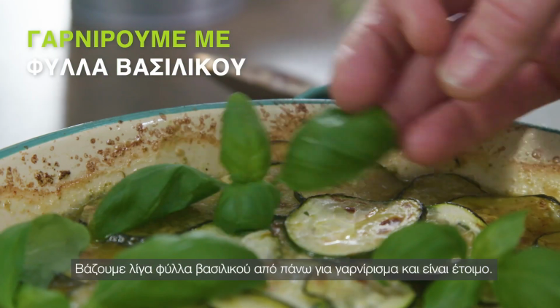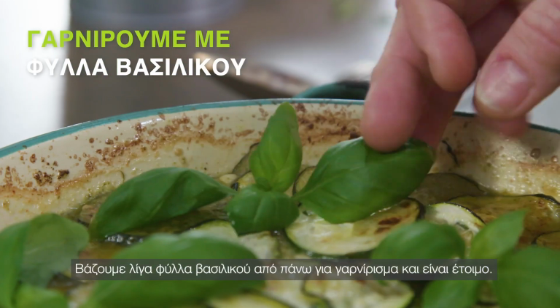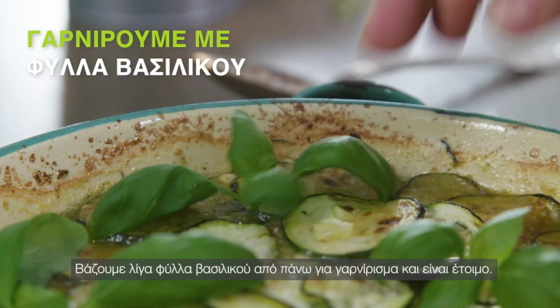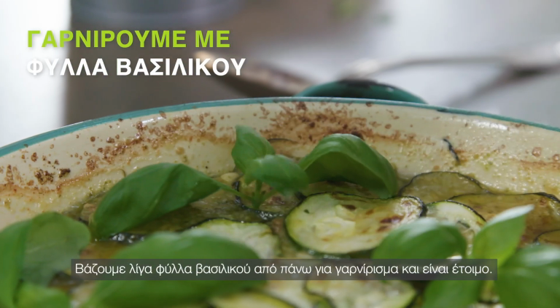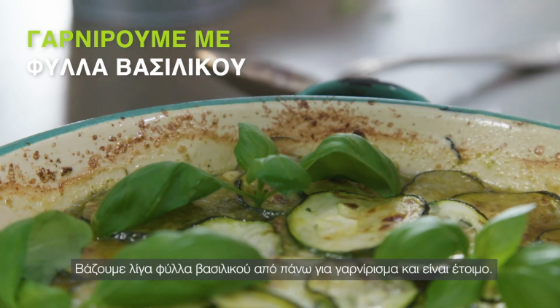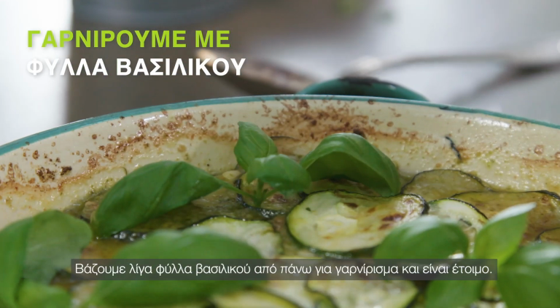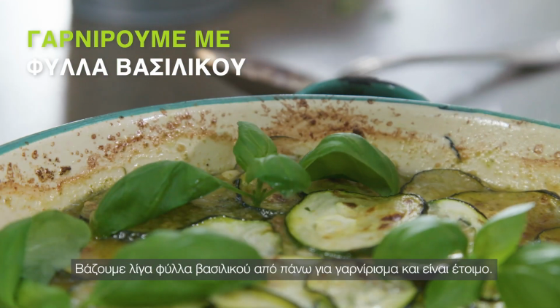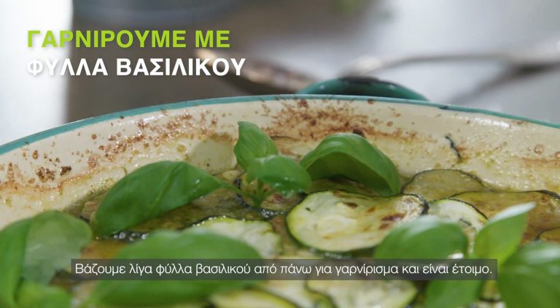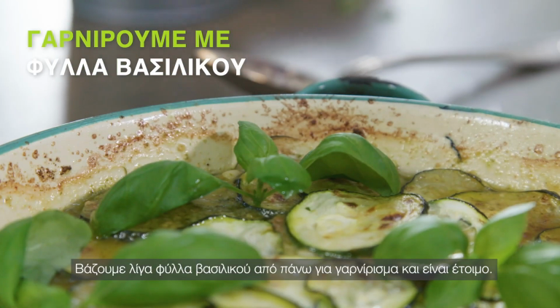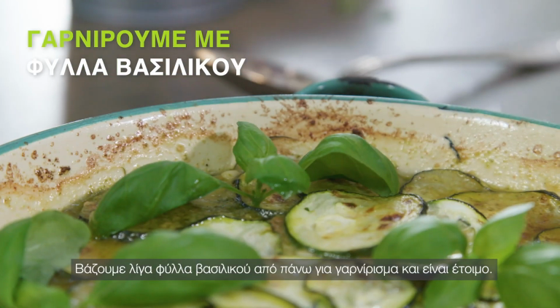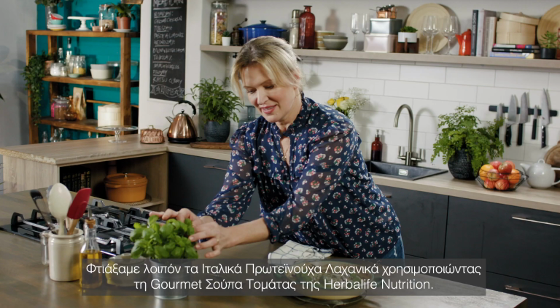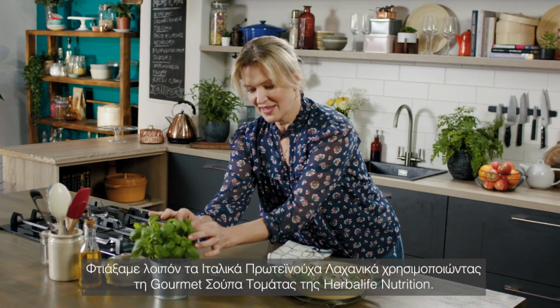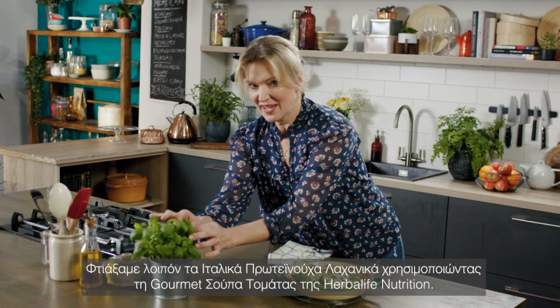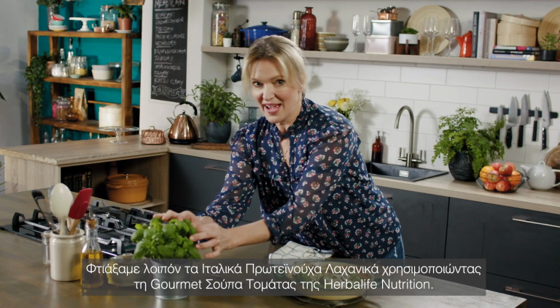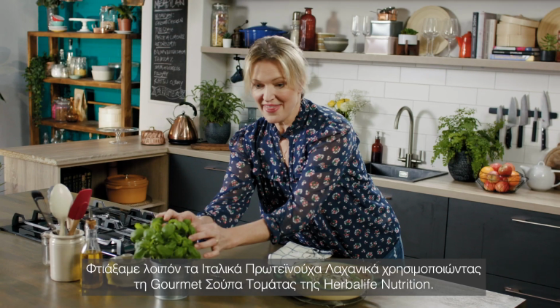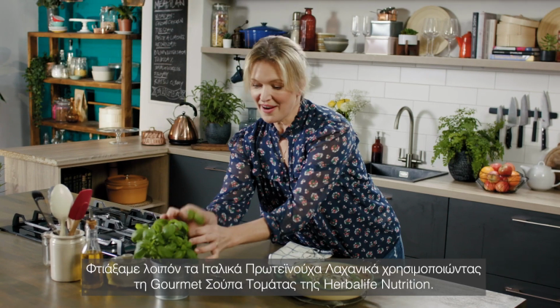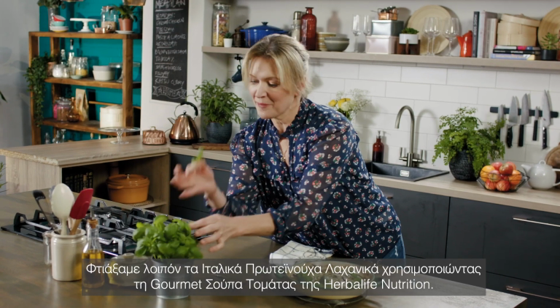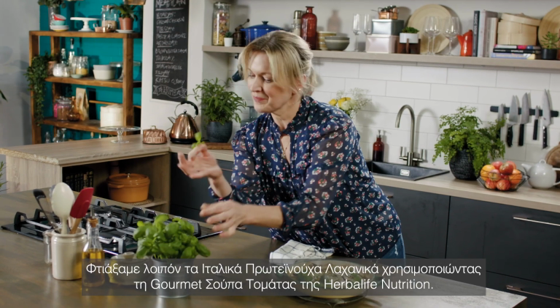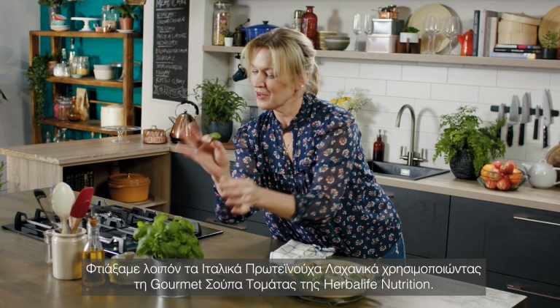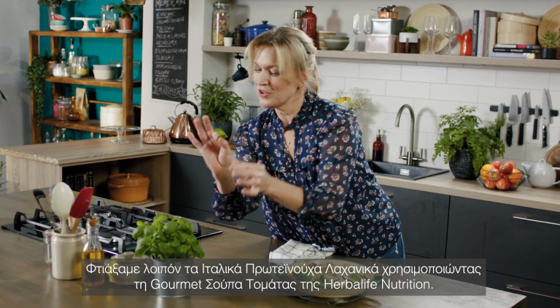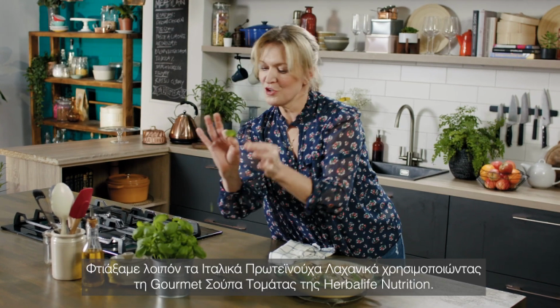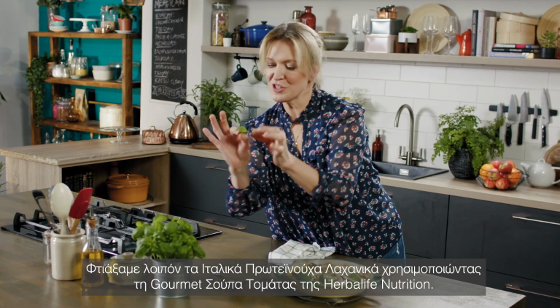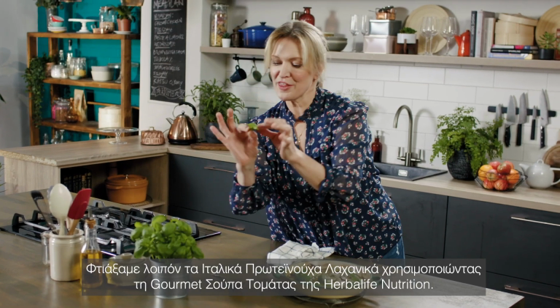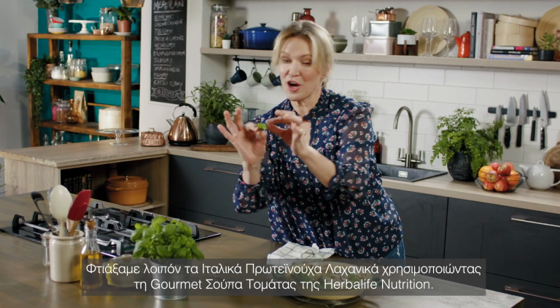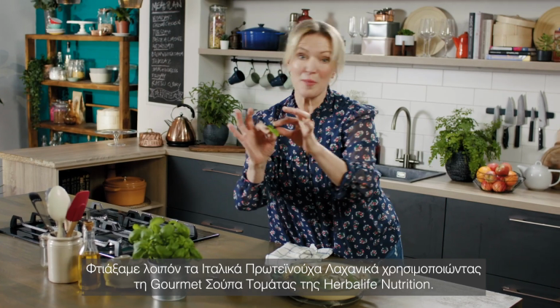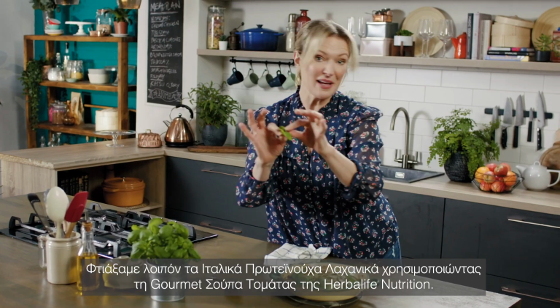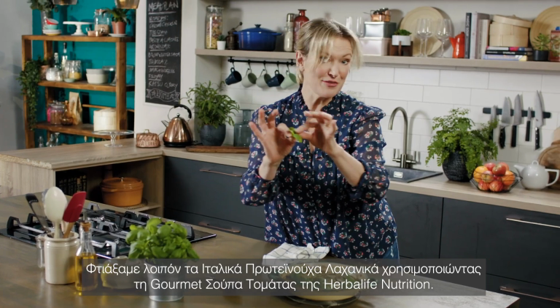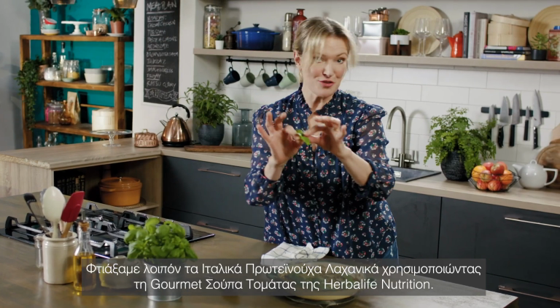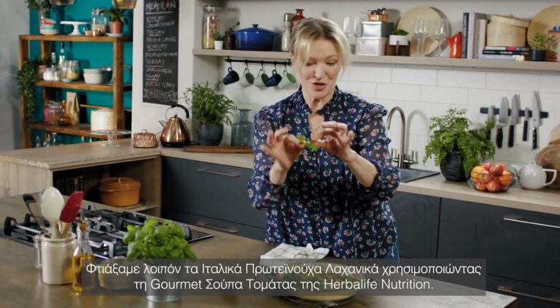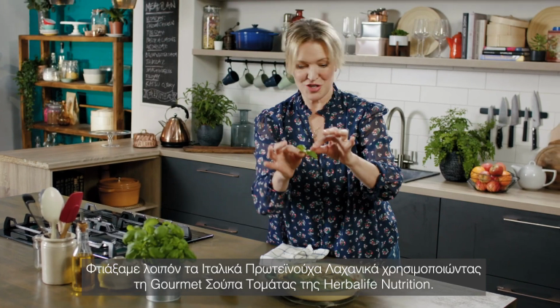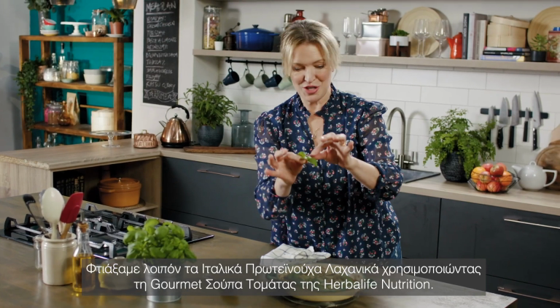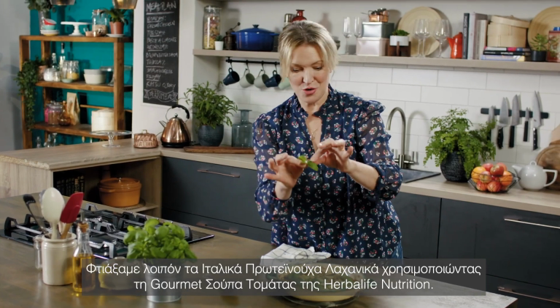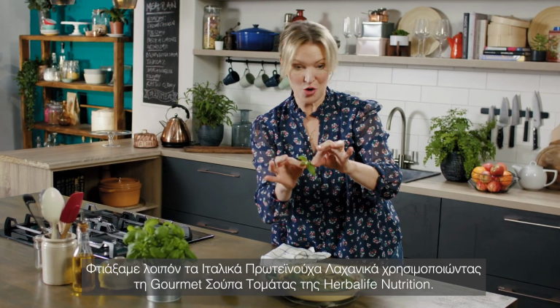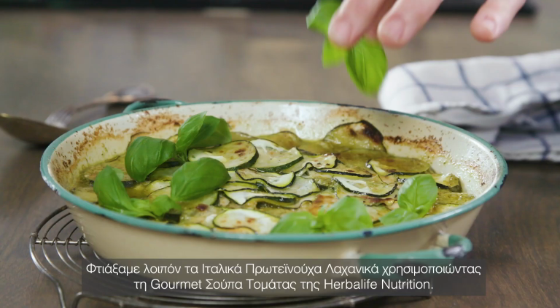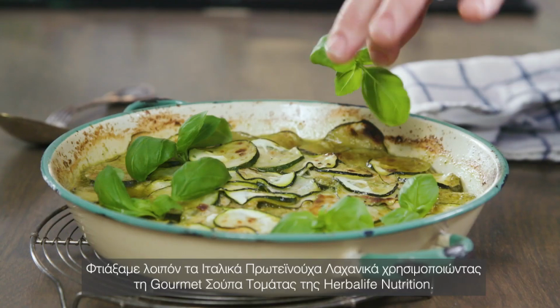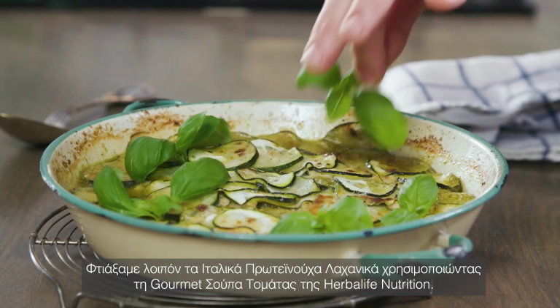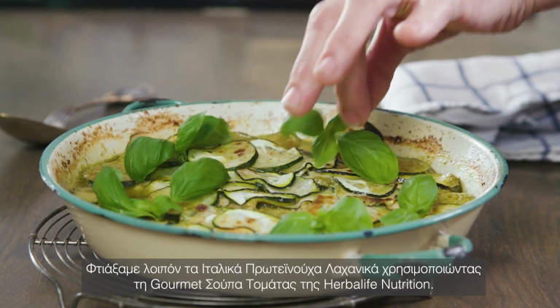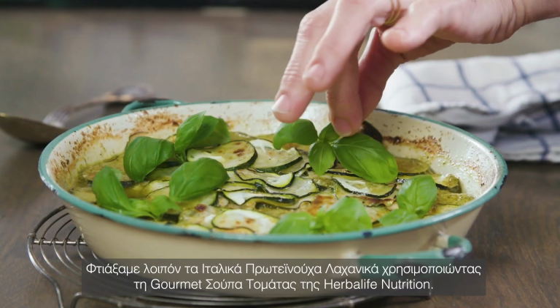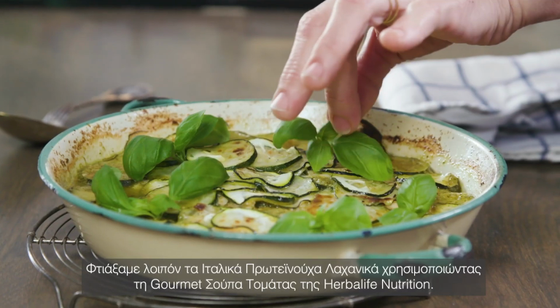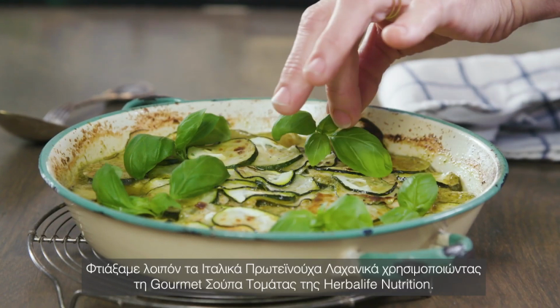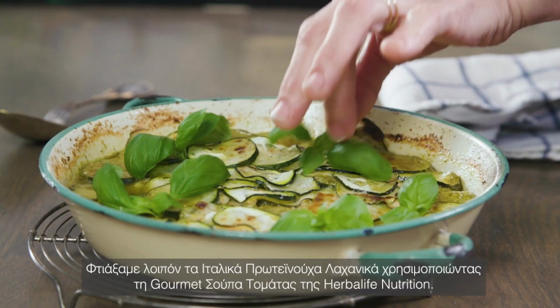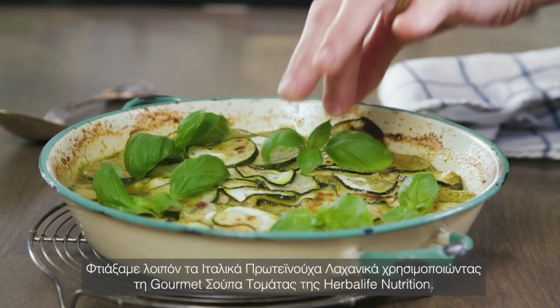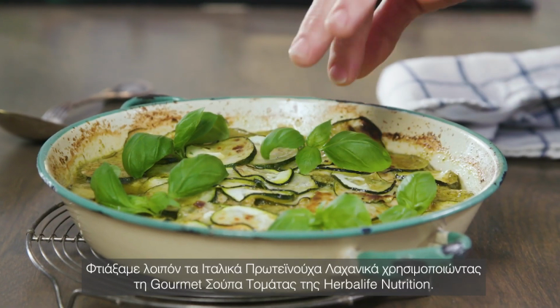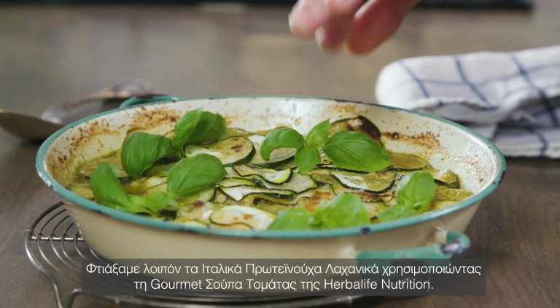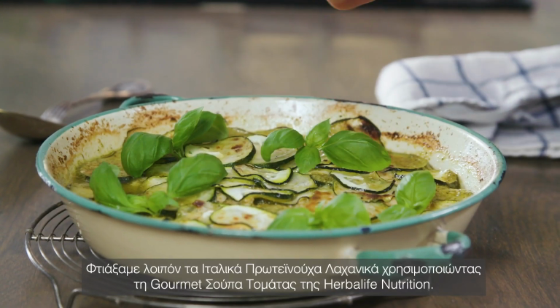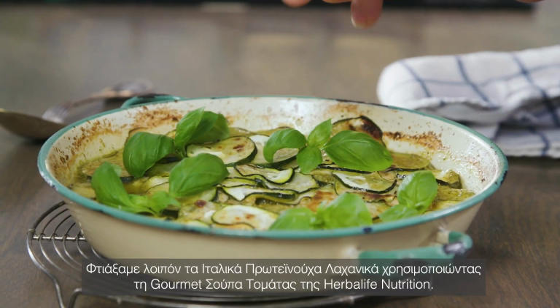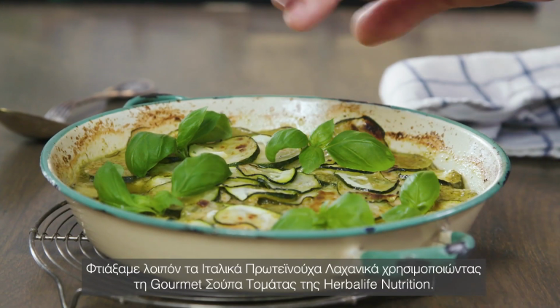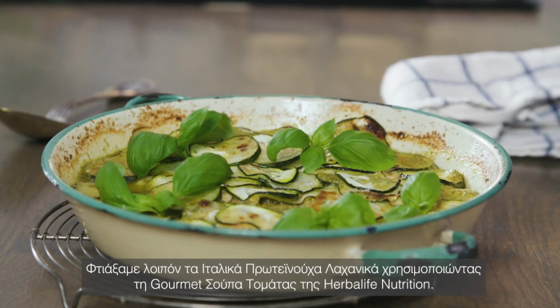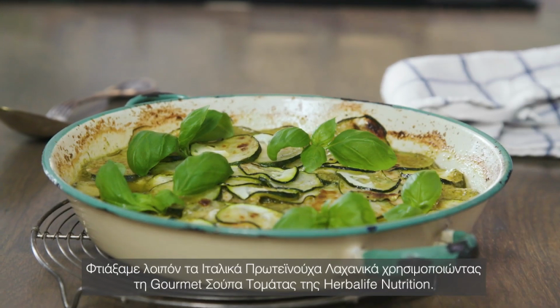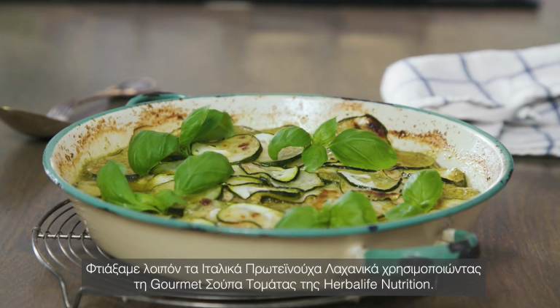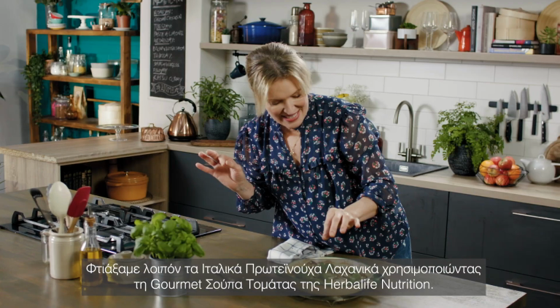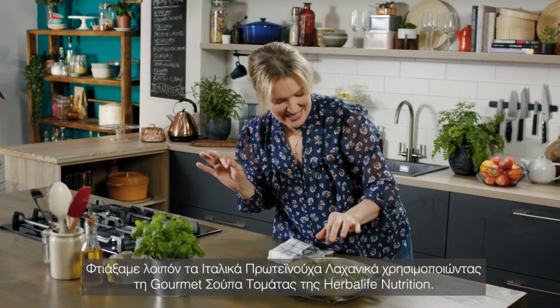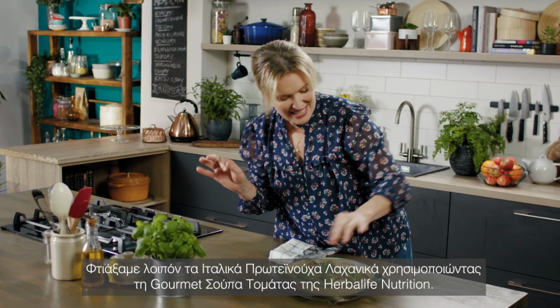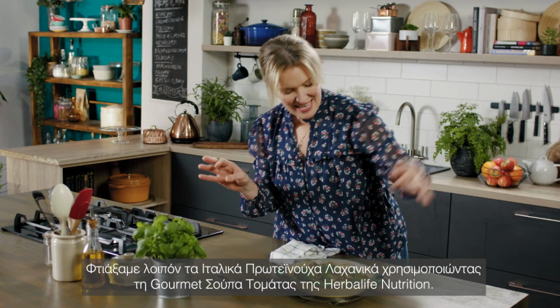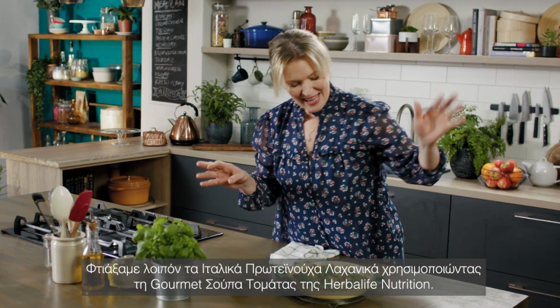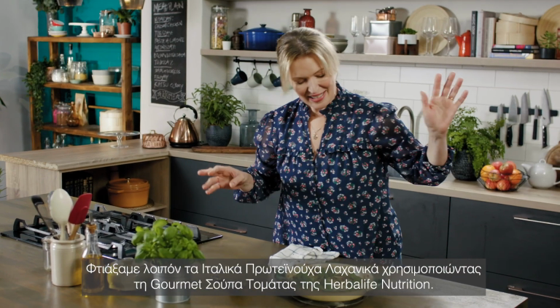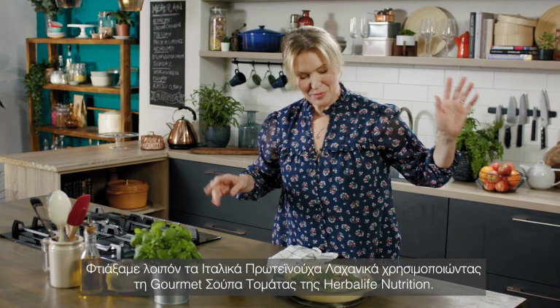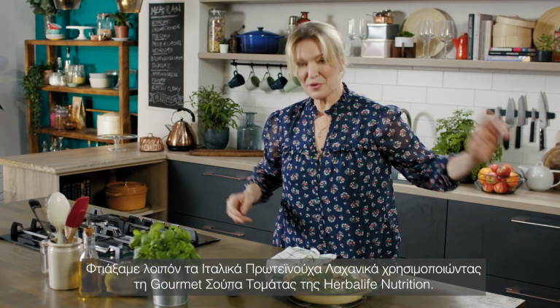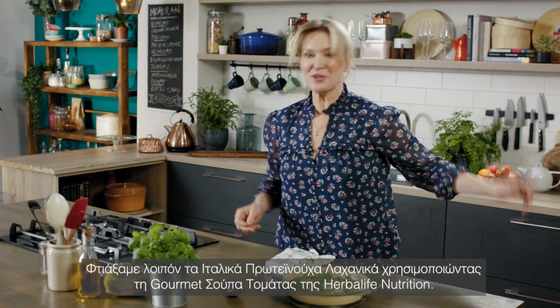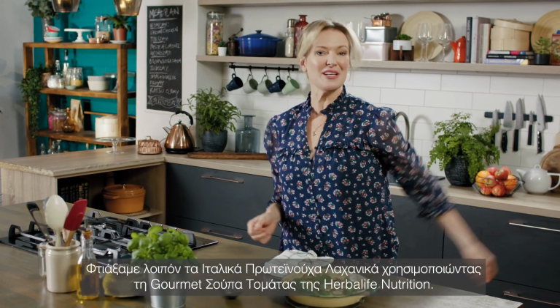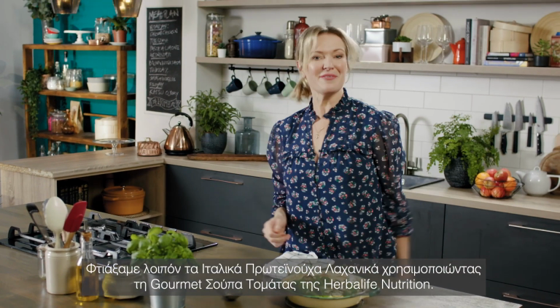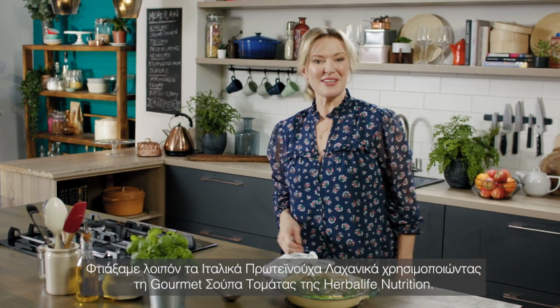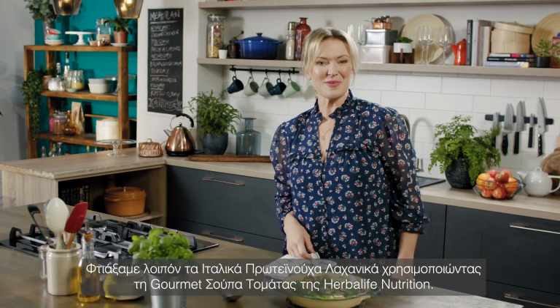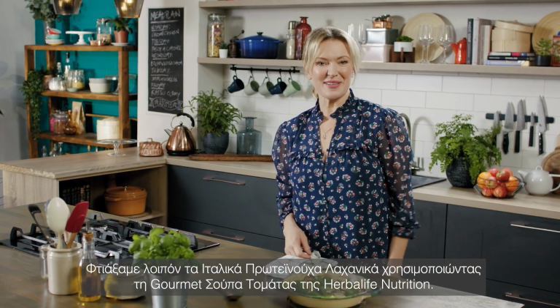And that's it. Using the Herbalife Nutrition gourmet tomato soup — that is Italian Protein Vegetables.